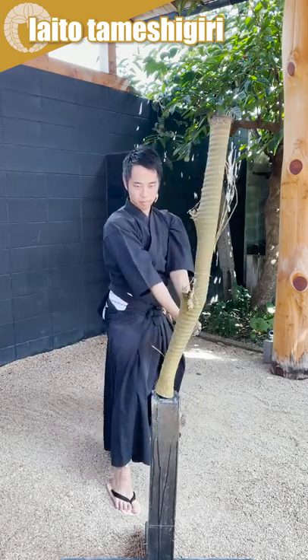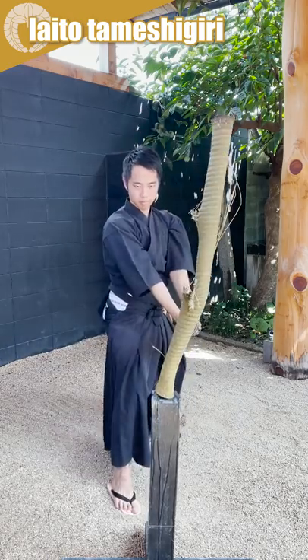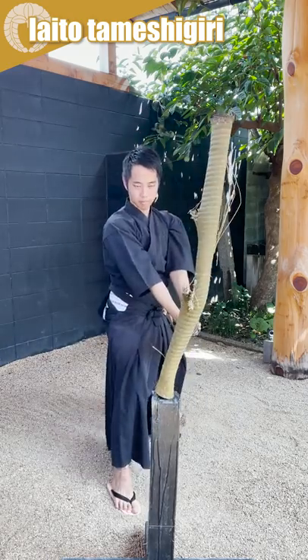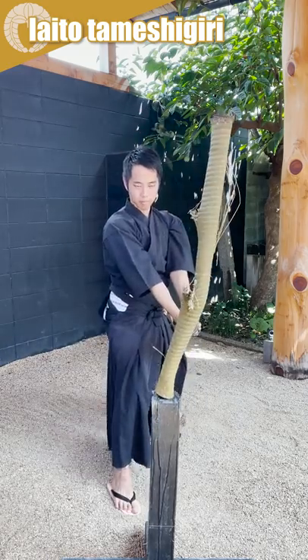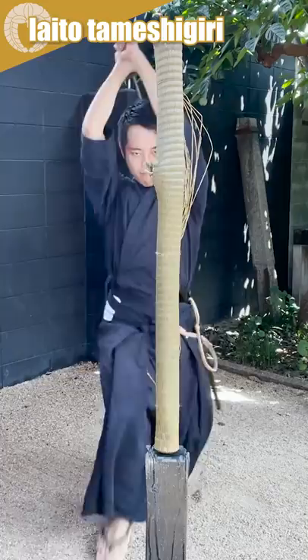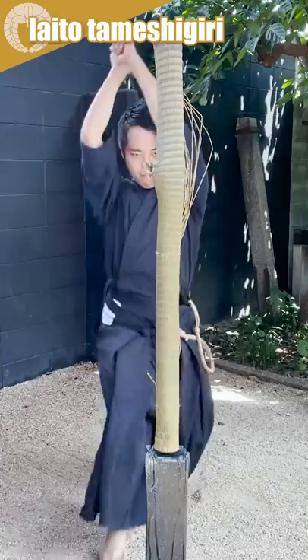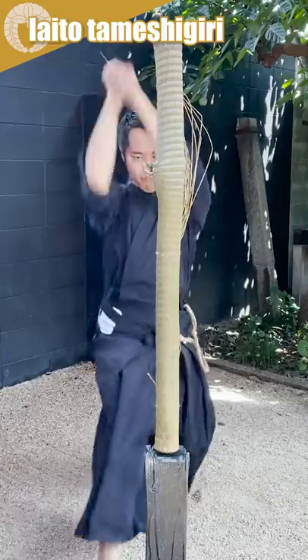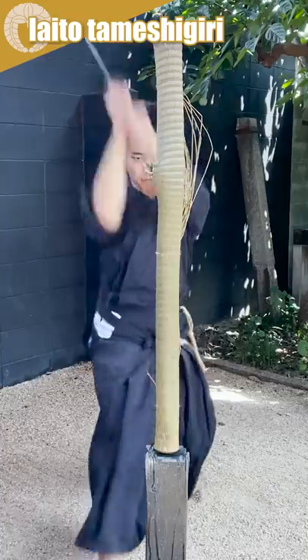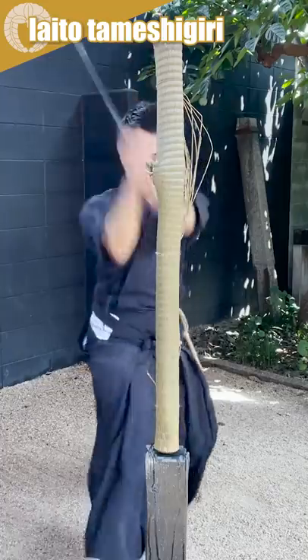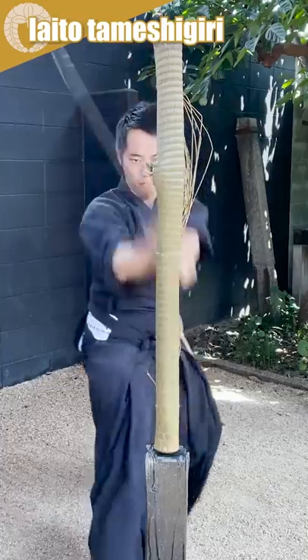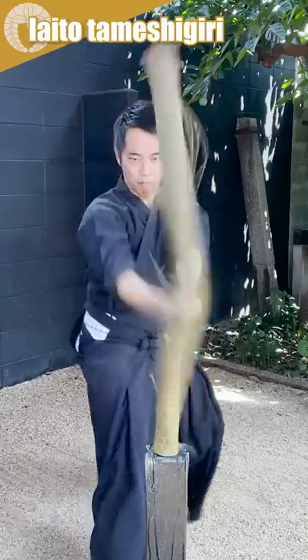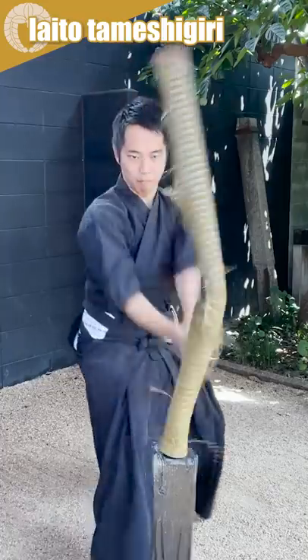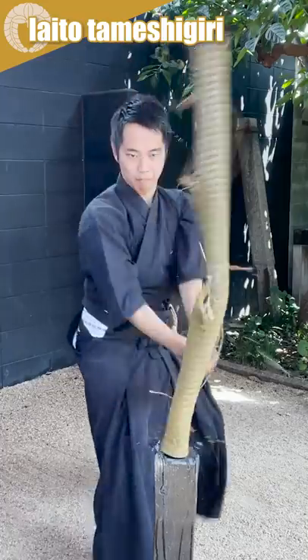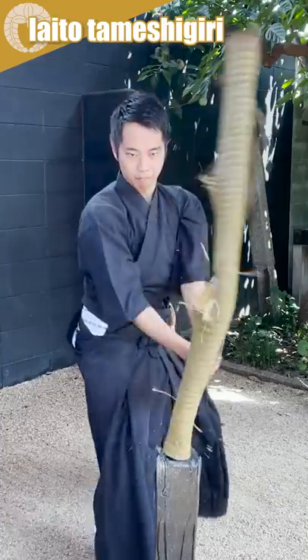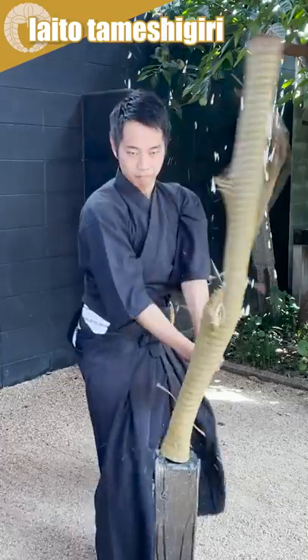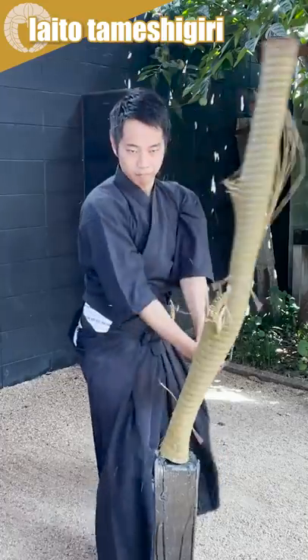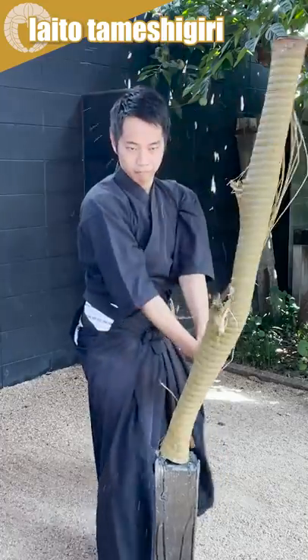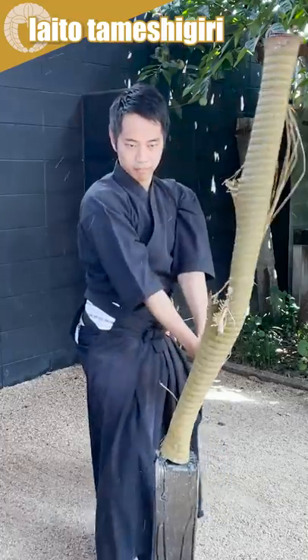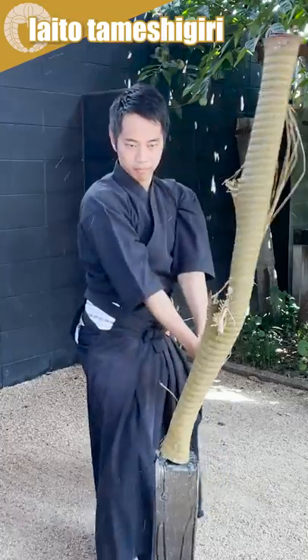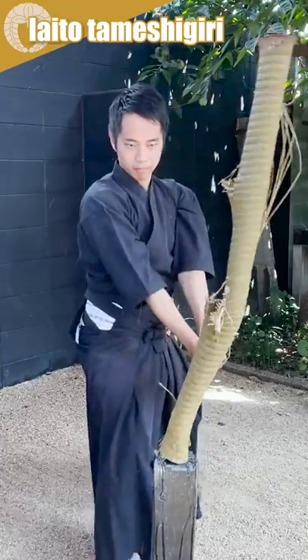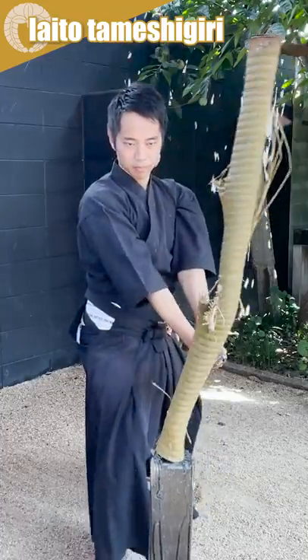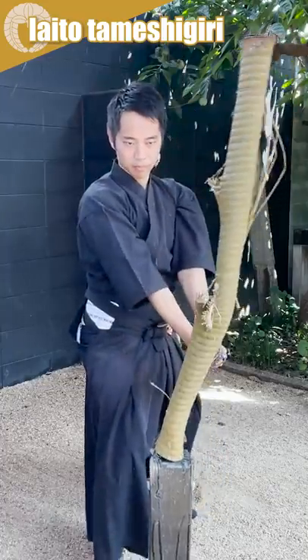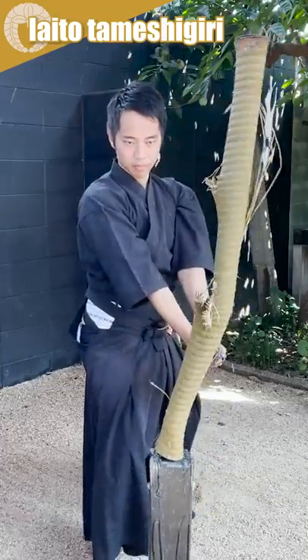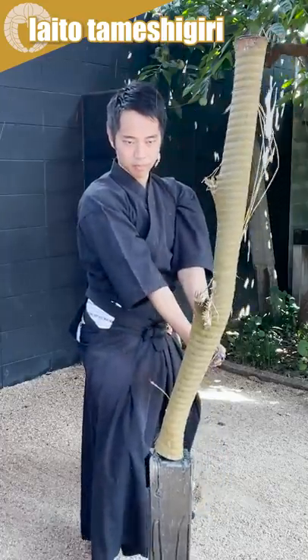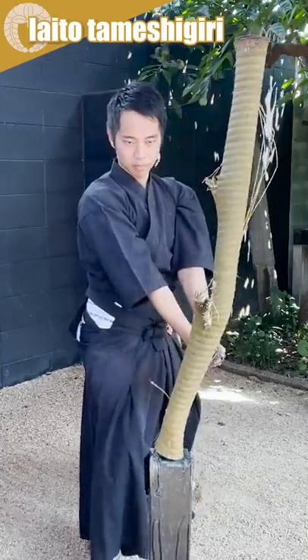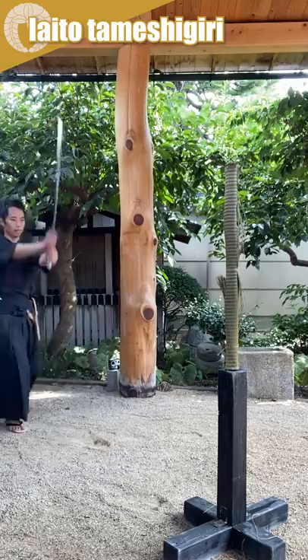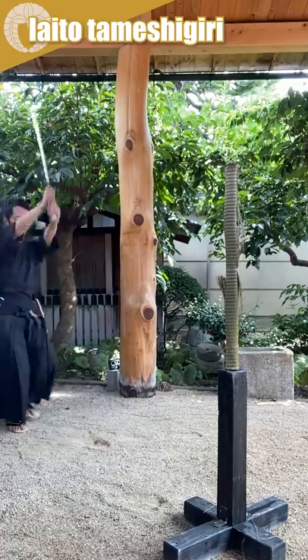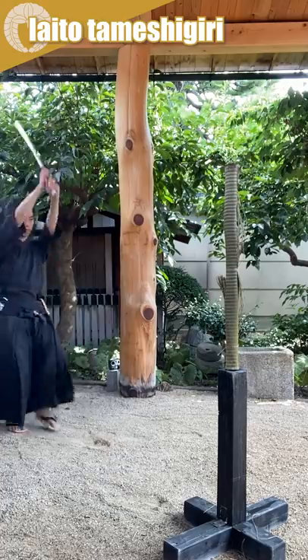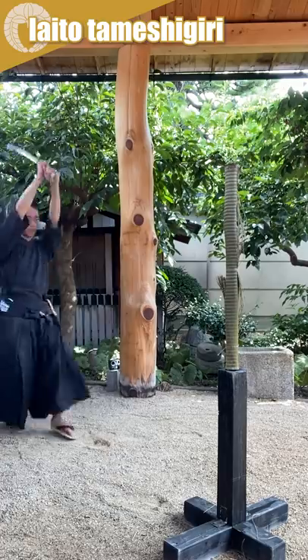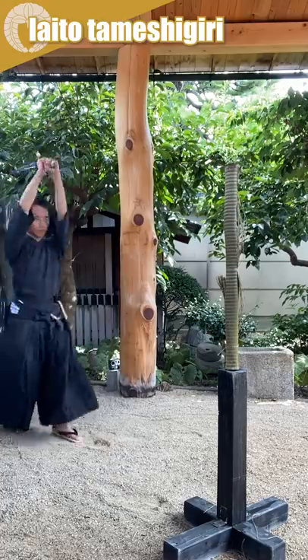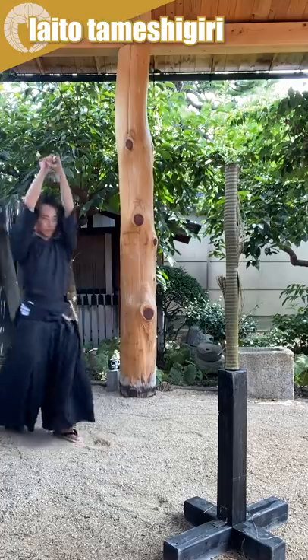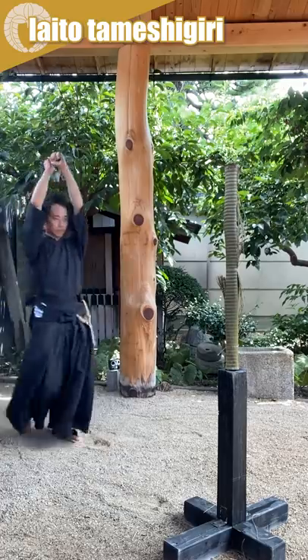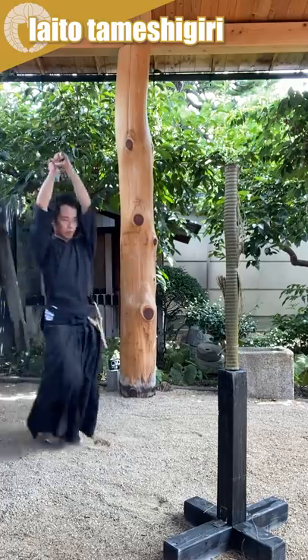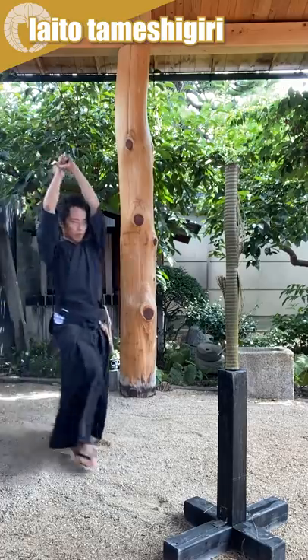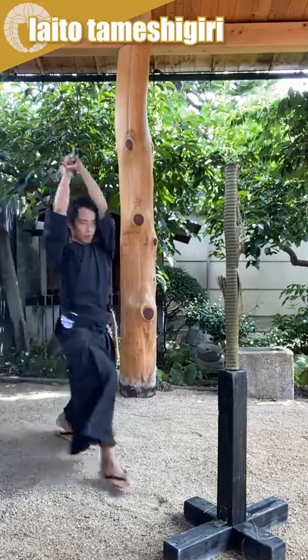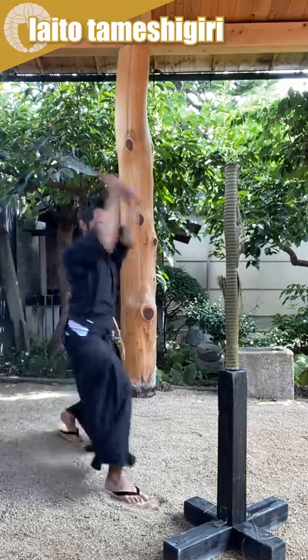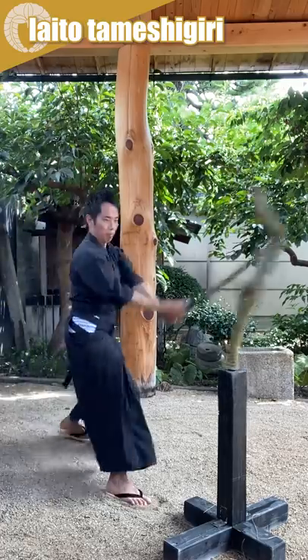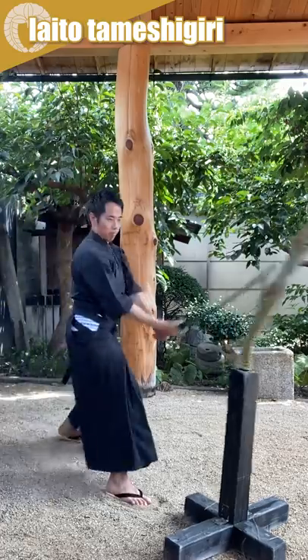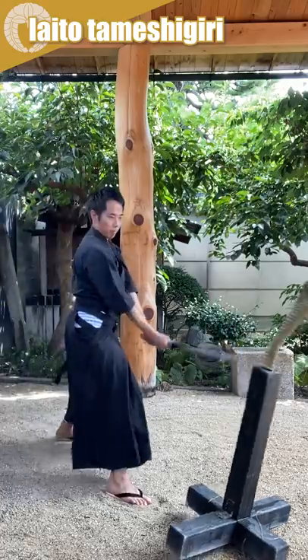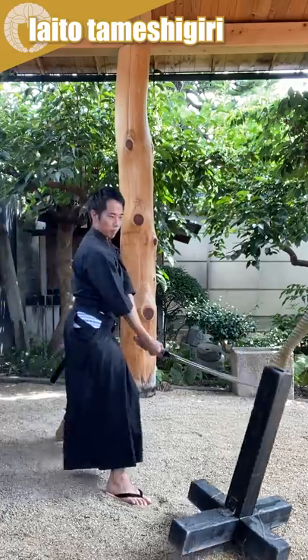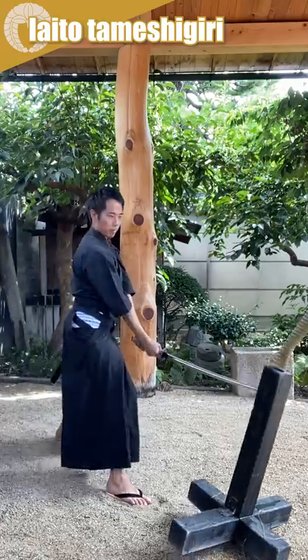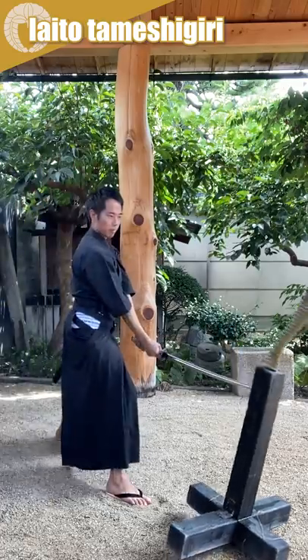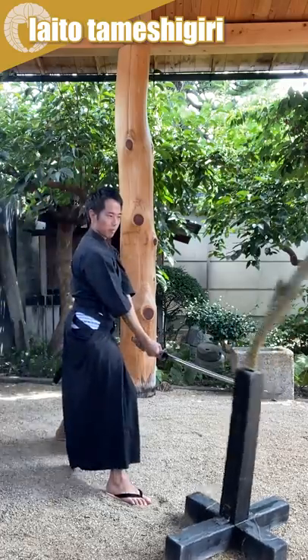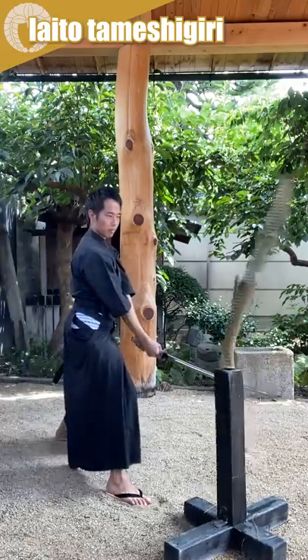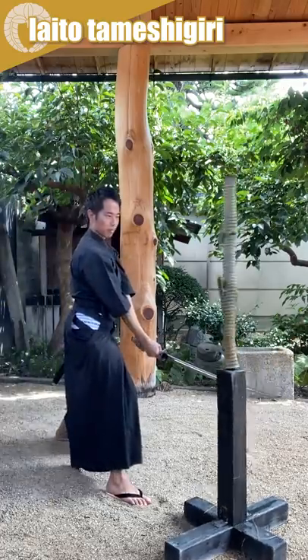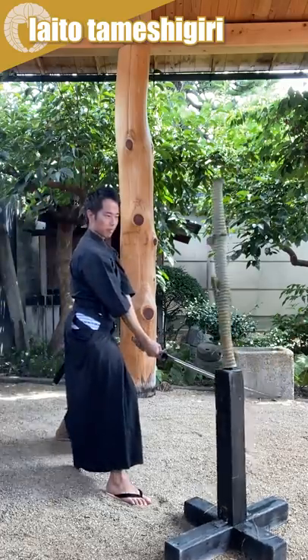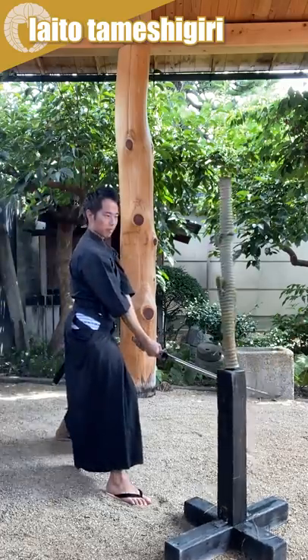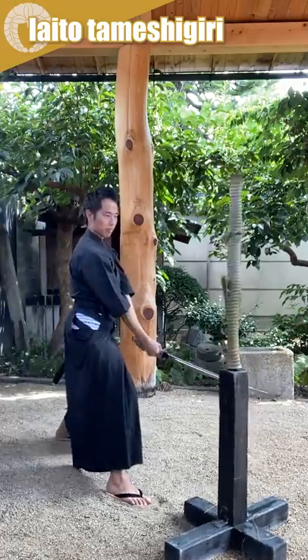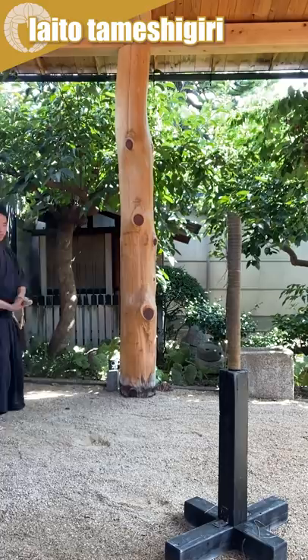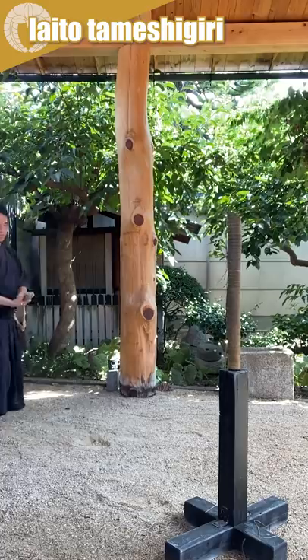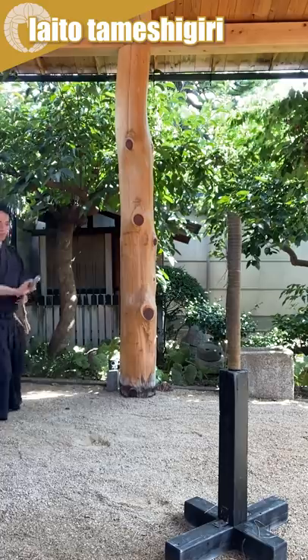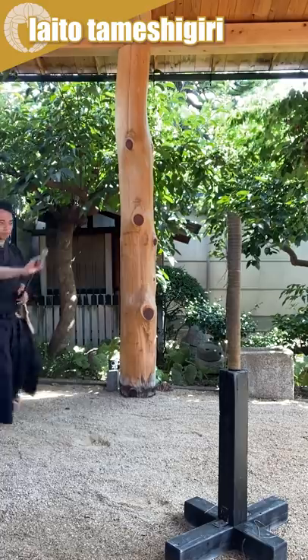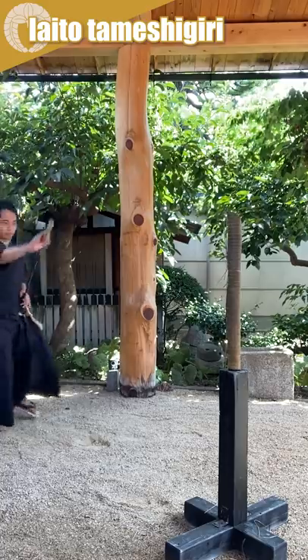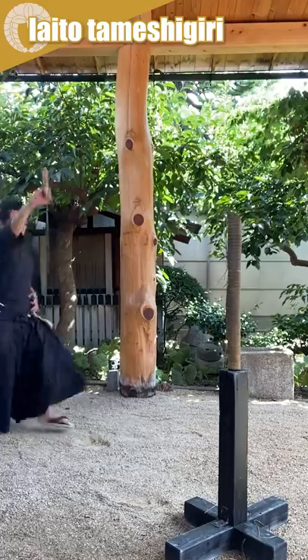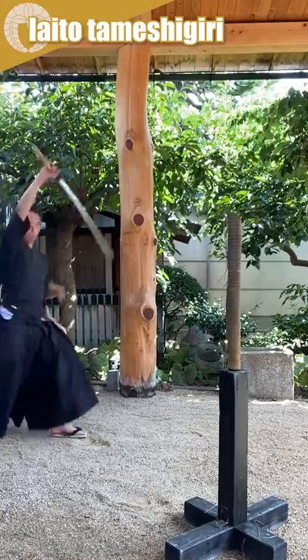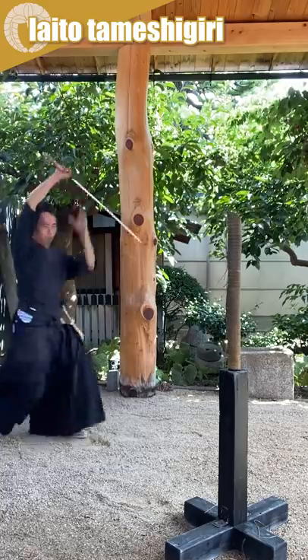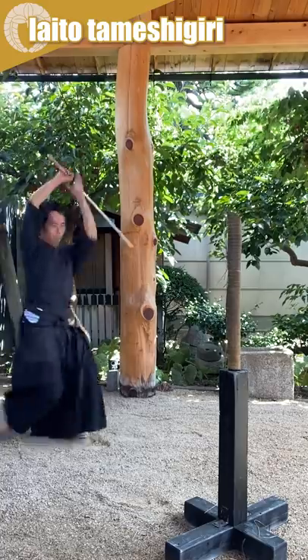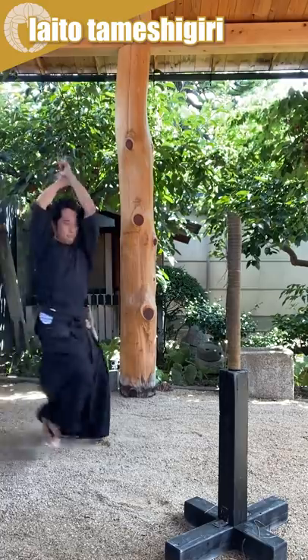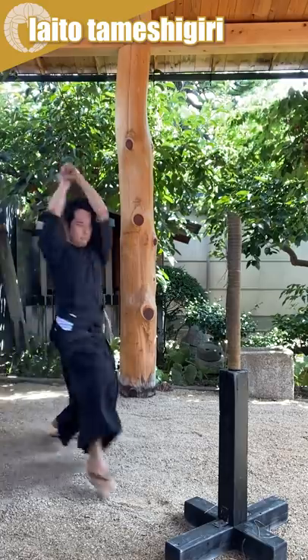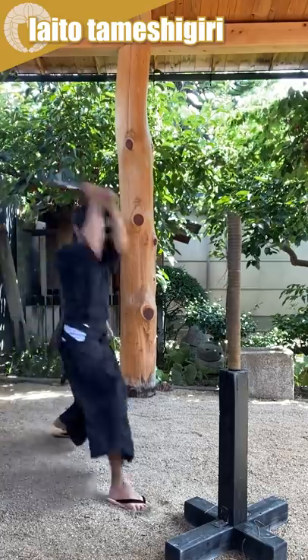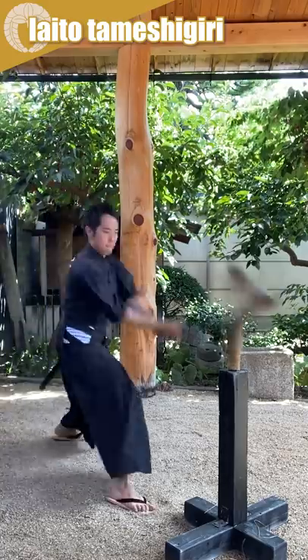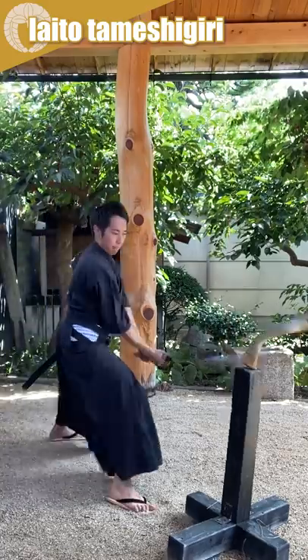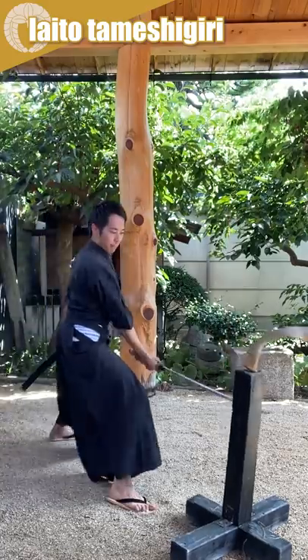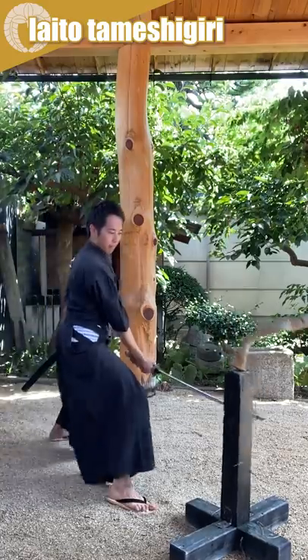Now I'm going to try the Tameshigiri and see what happens.